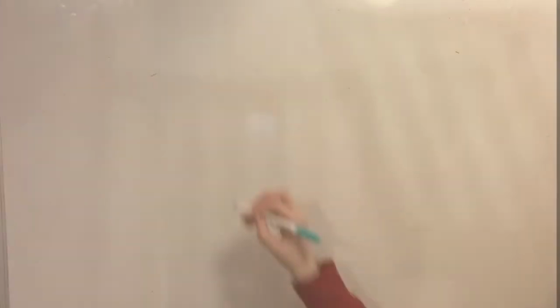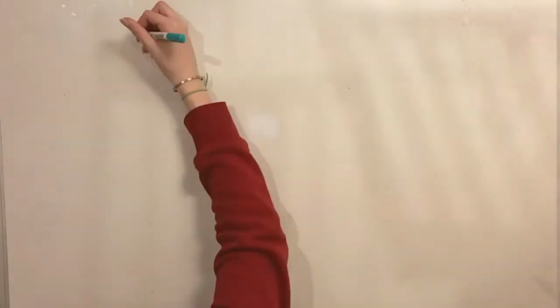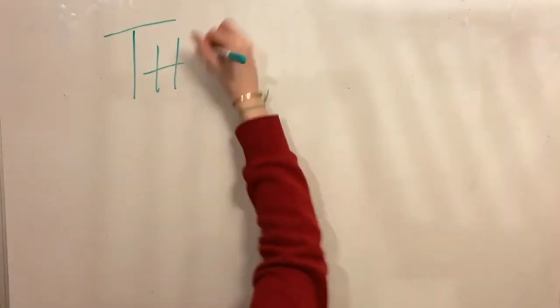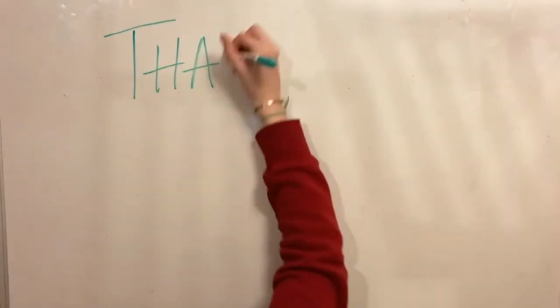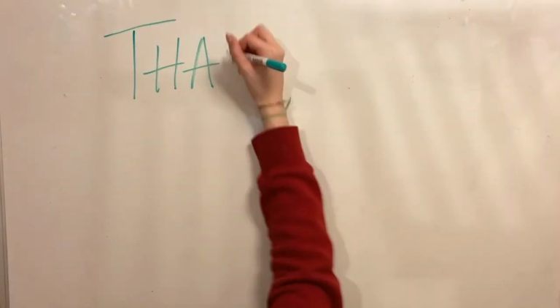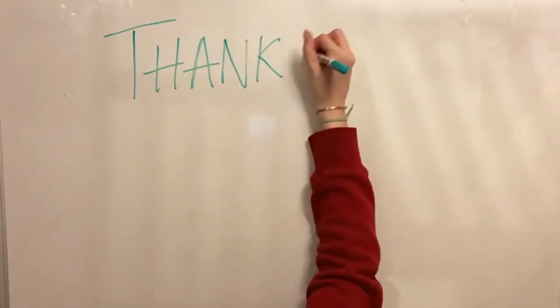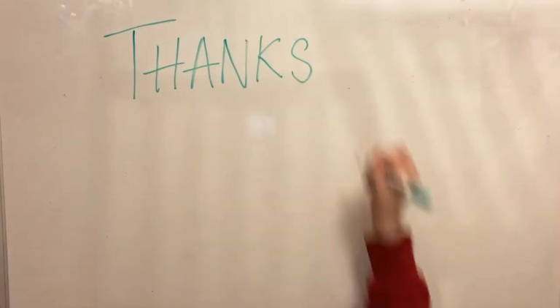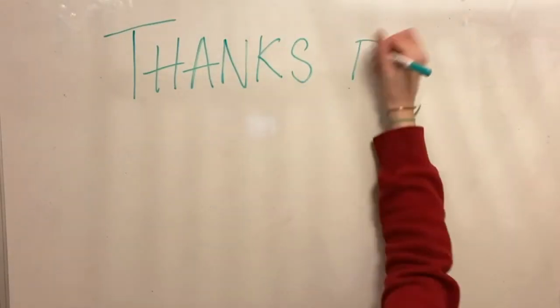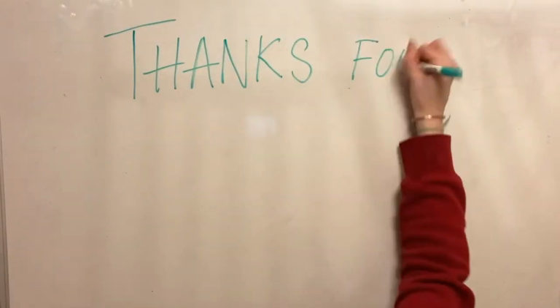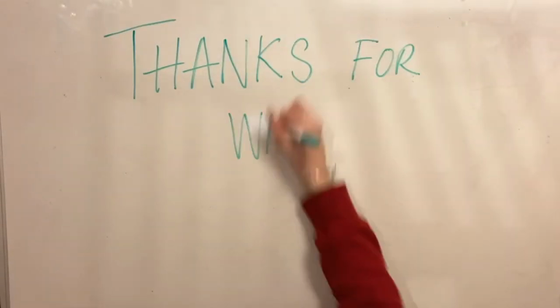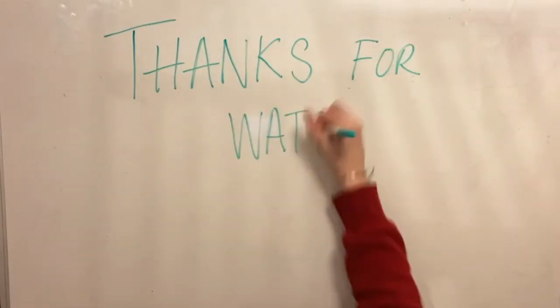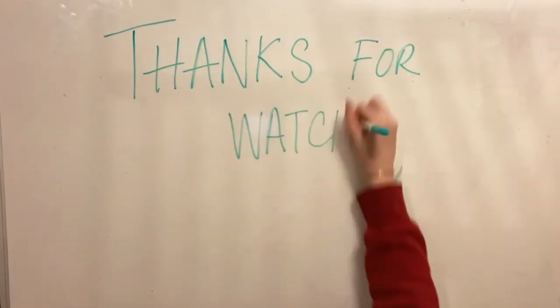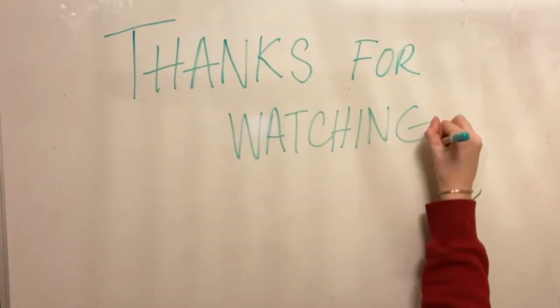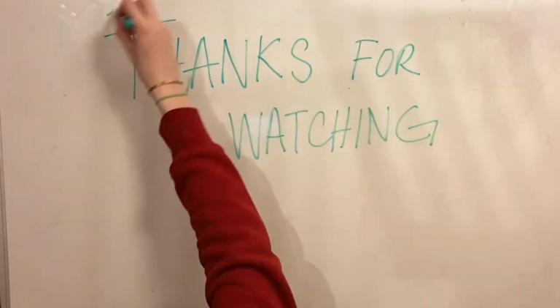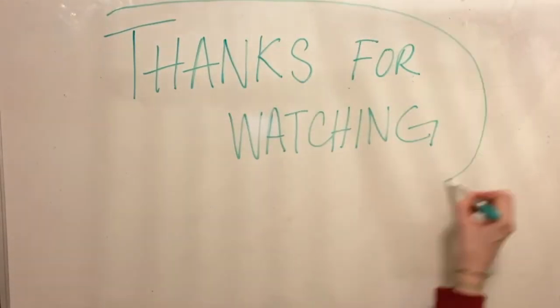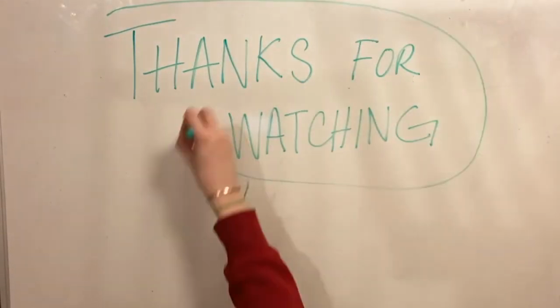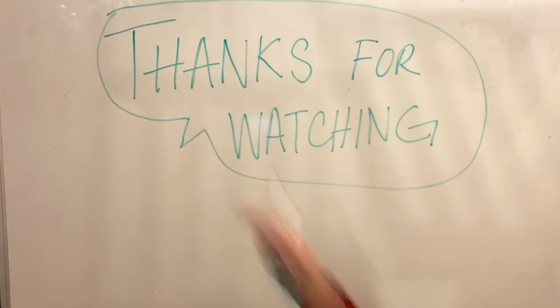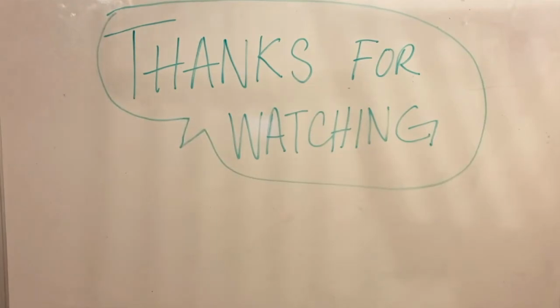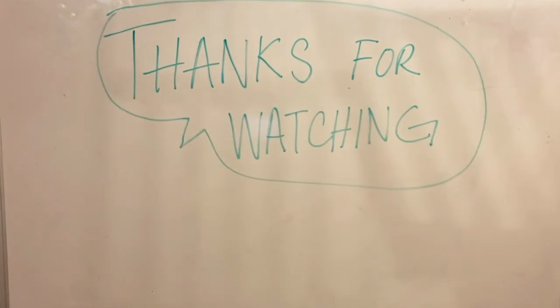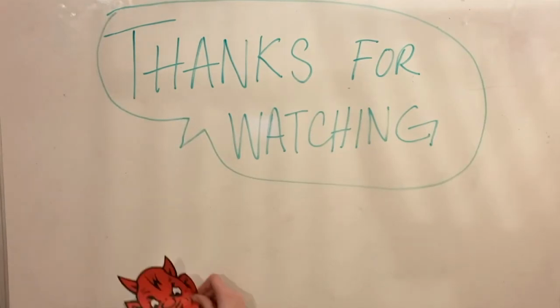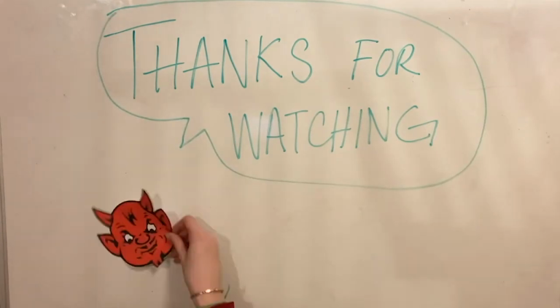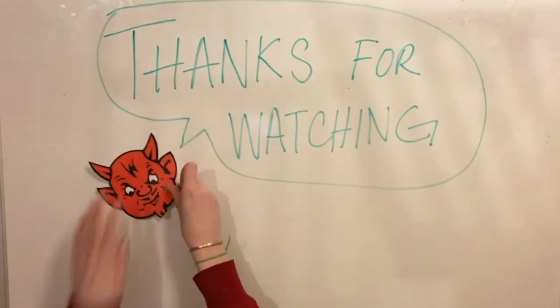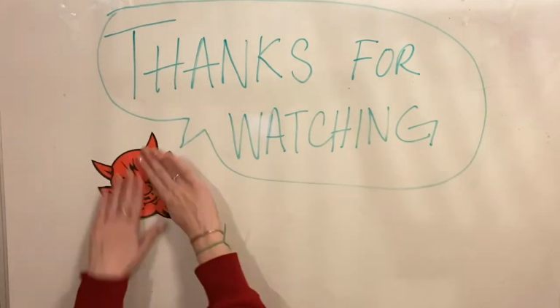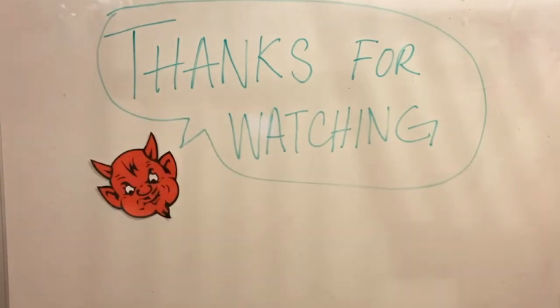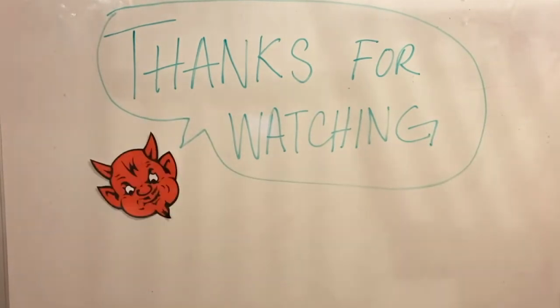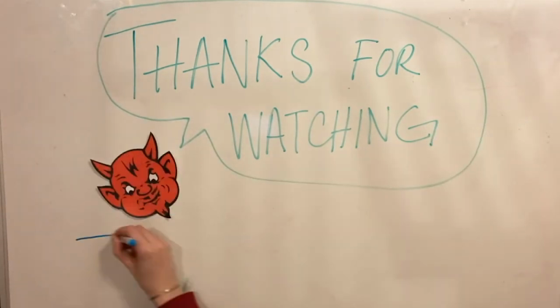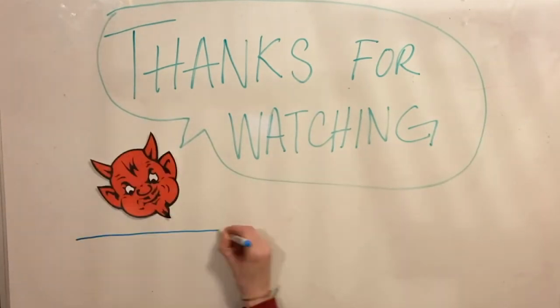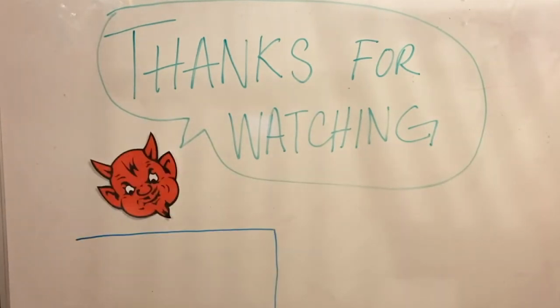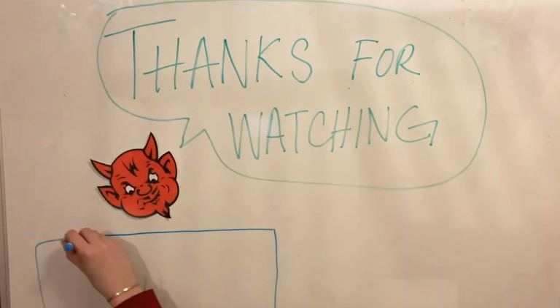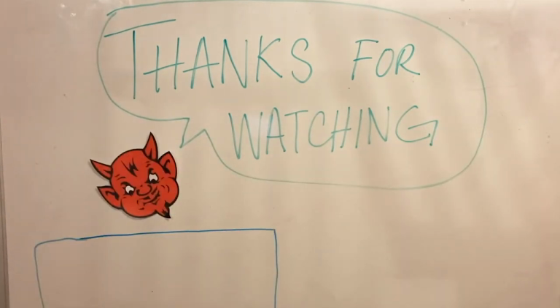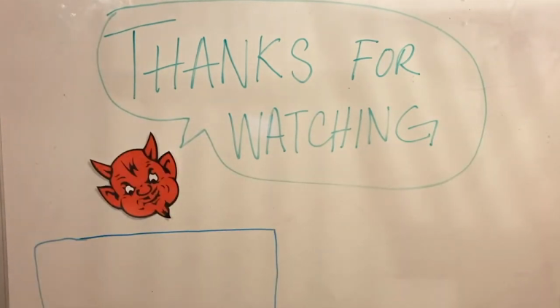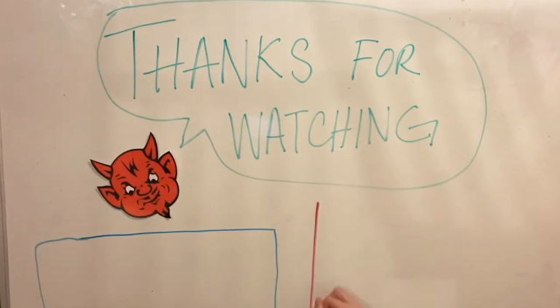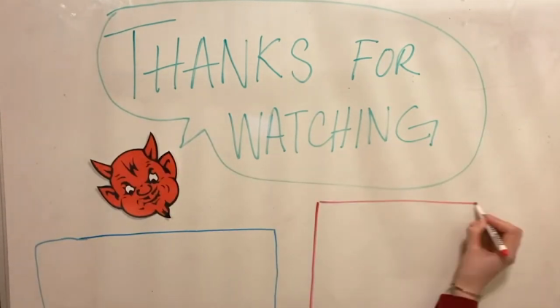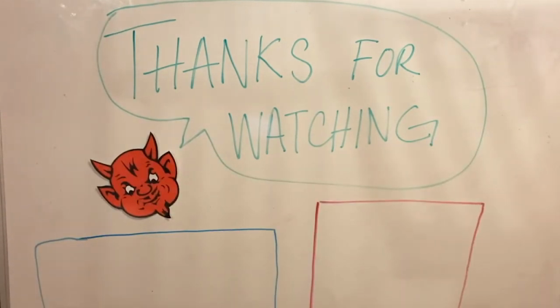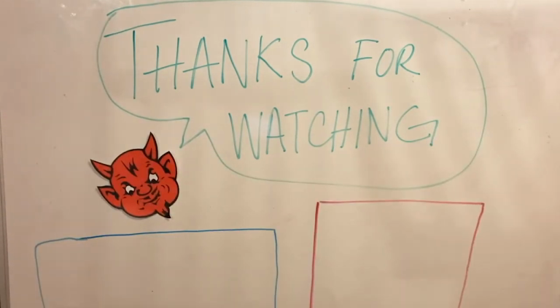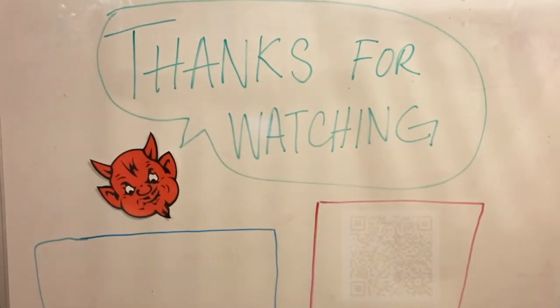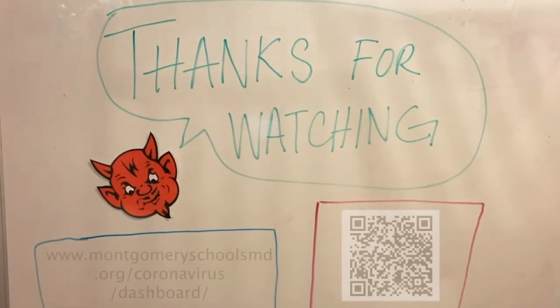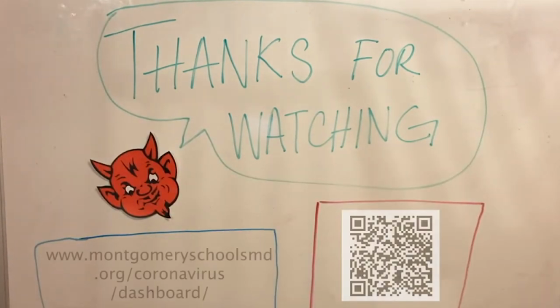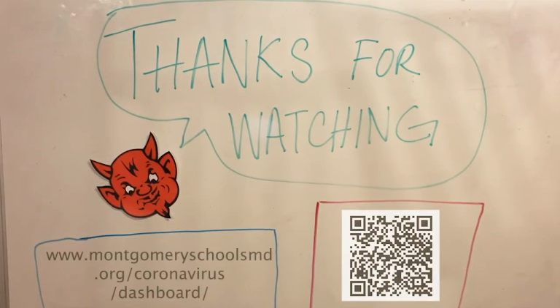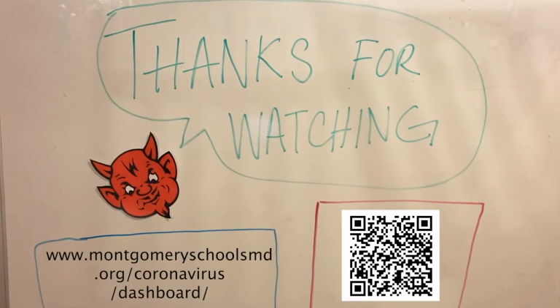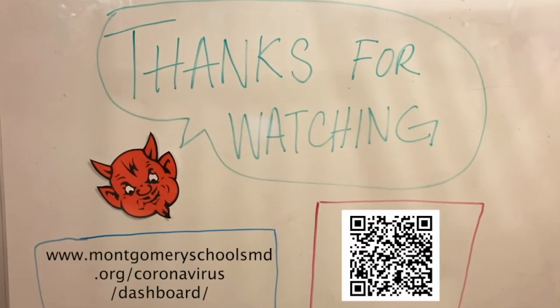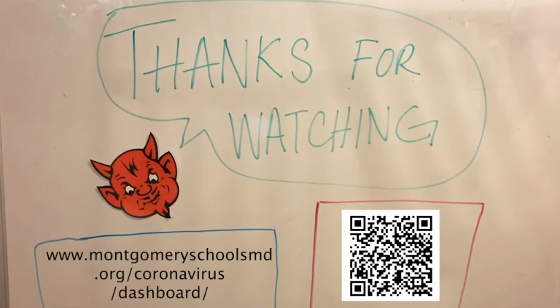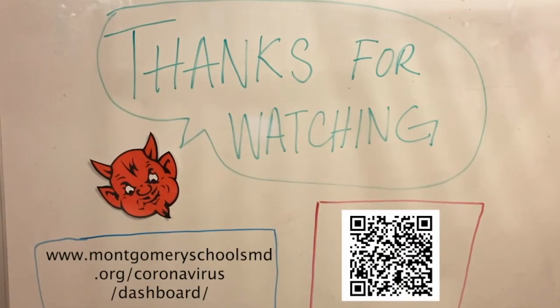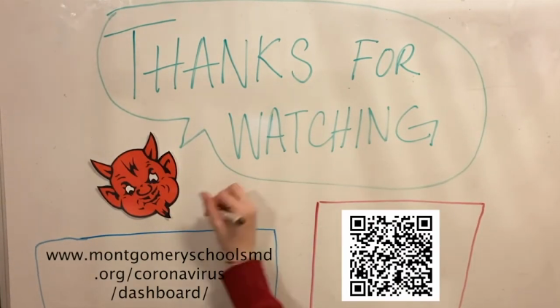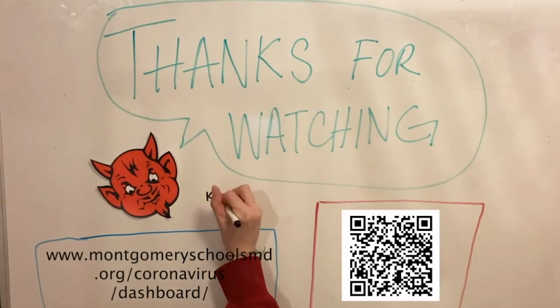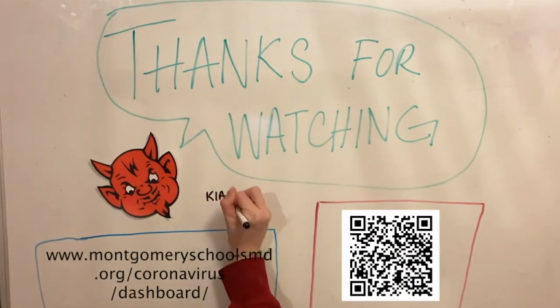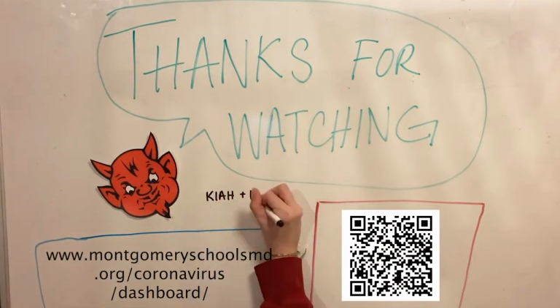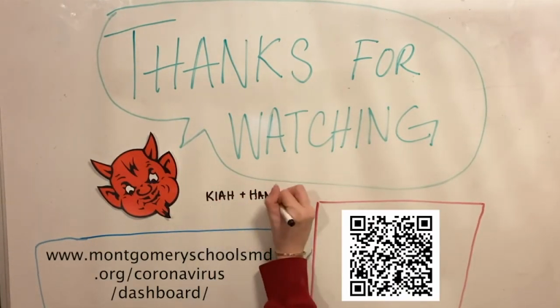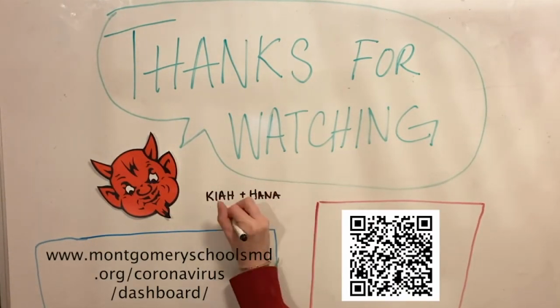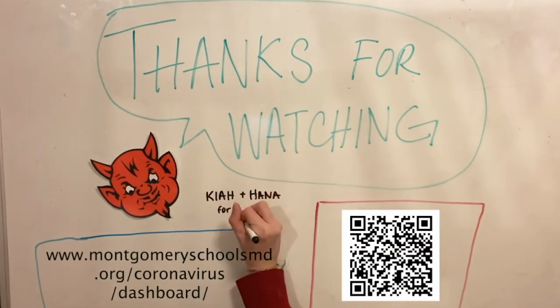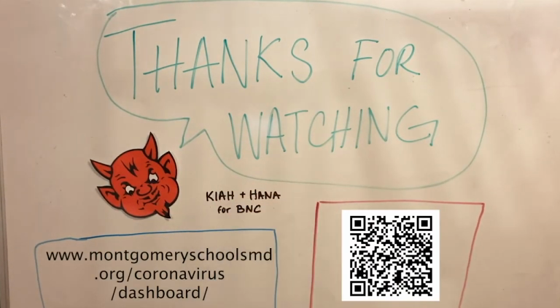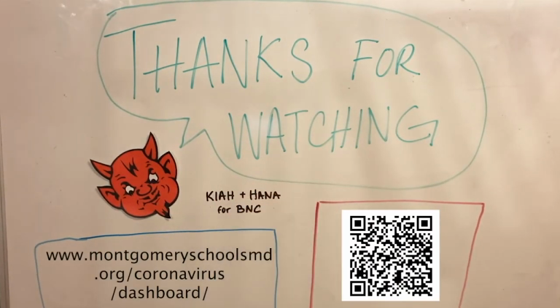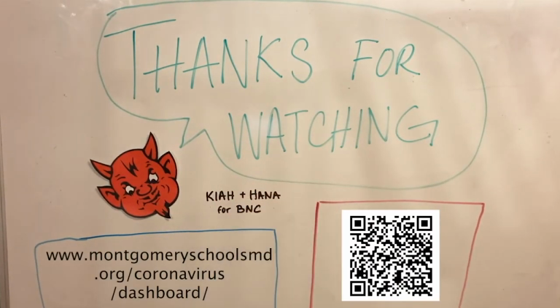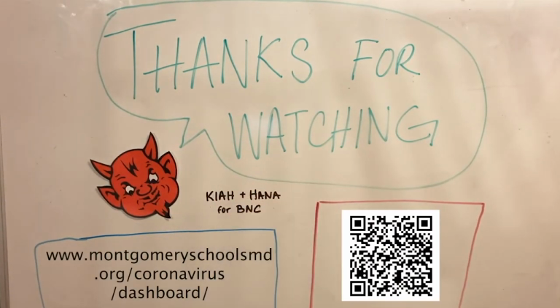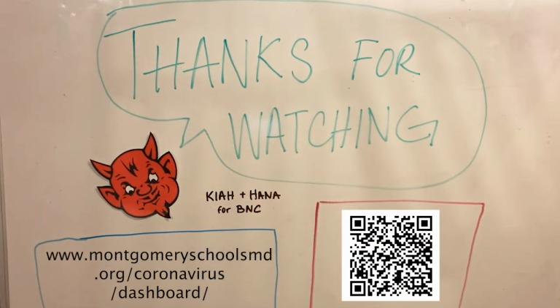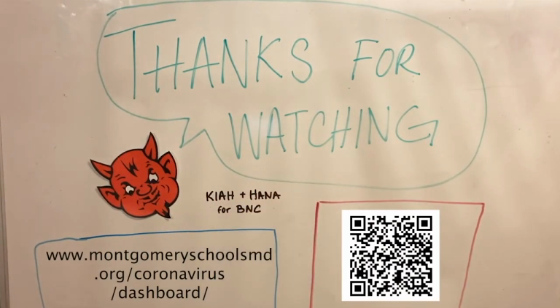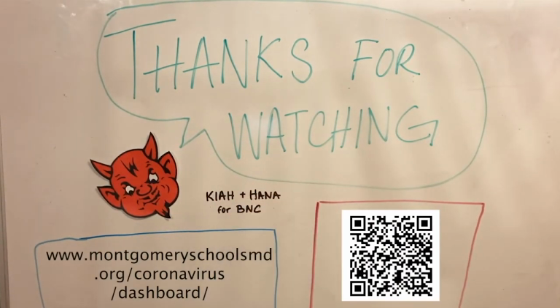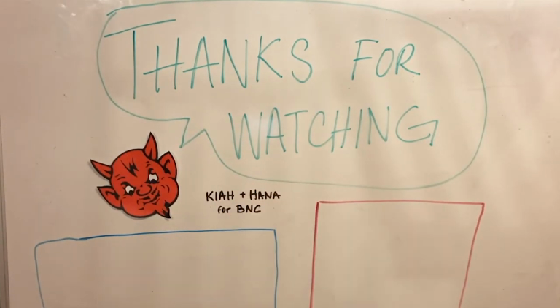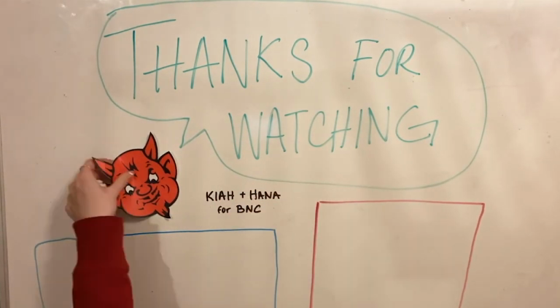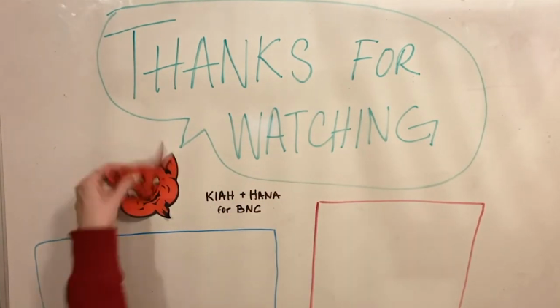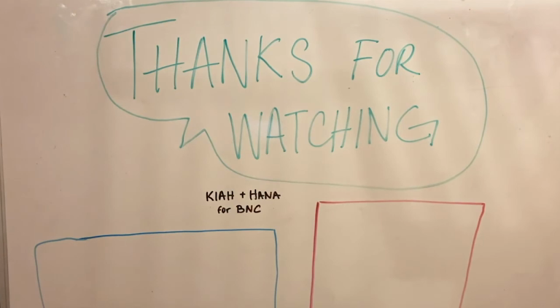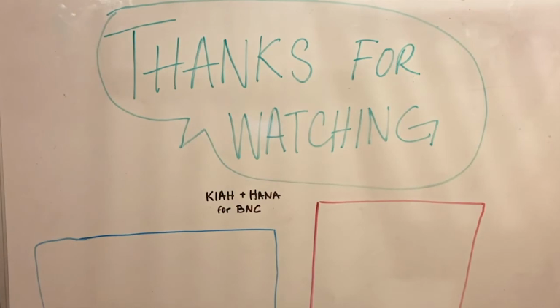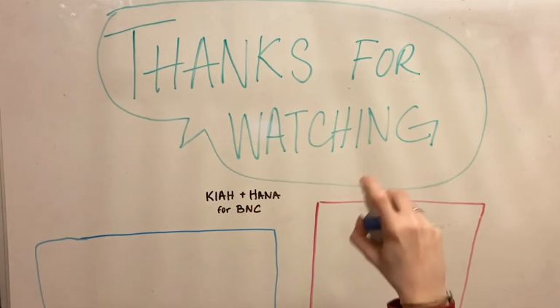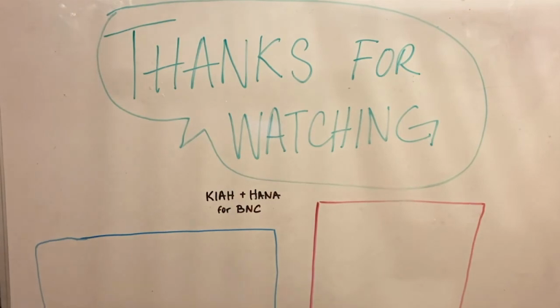Thanks for watching Blazers! Be sure to go to these links or this QR code for more information if you have any questions. Stay safe Blazers.